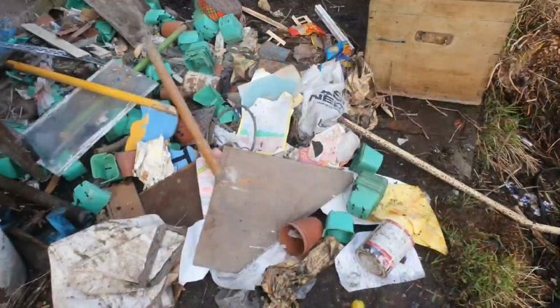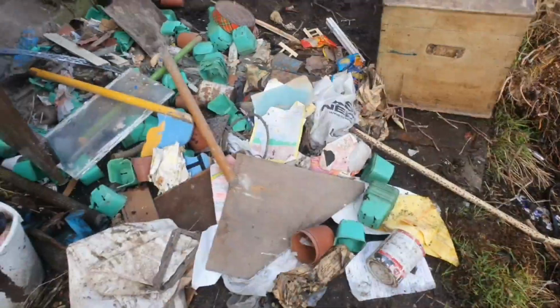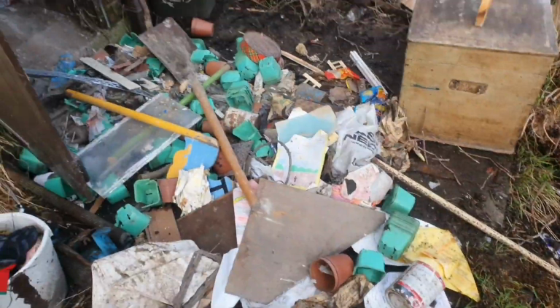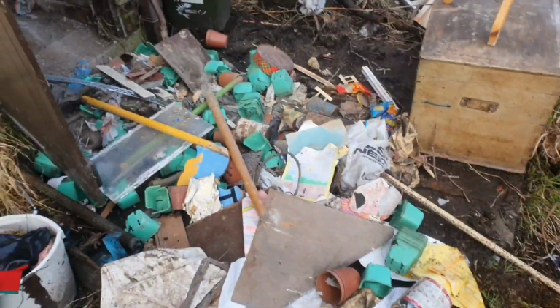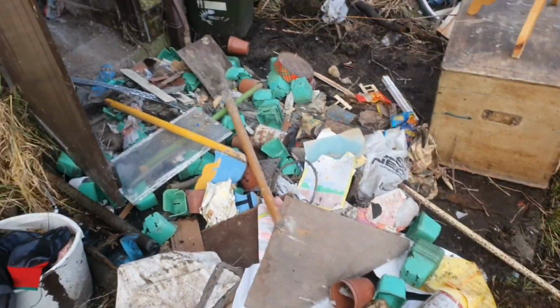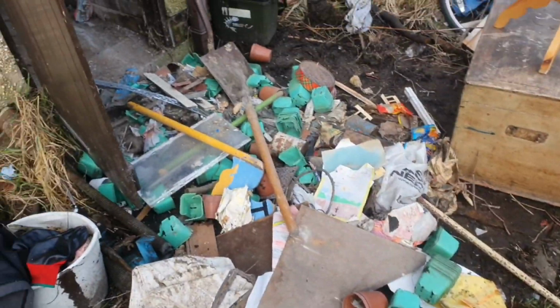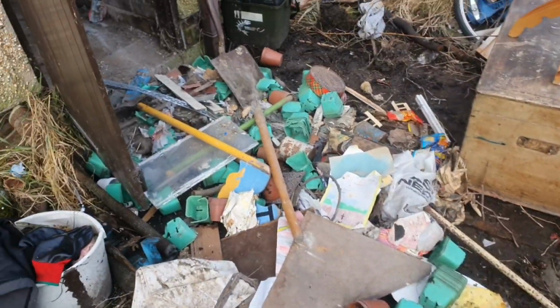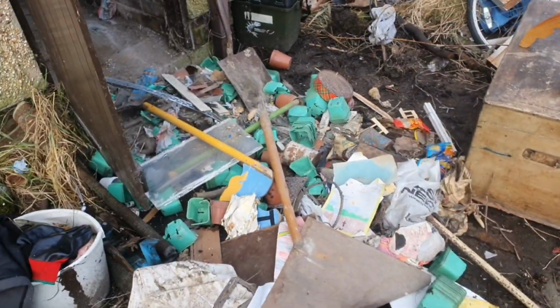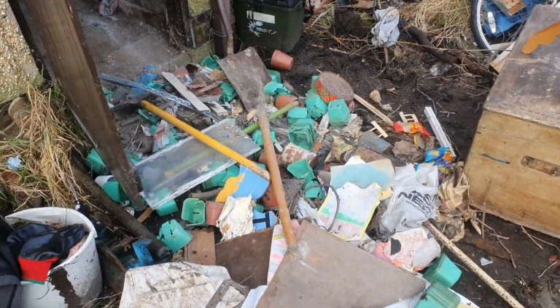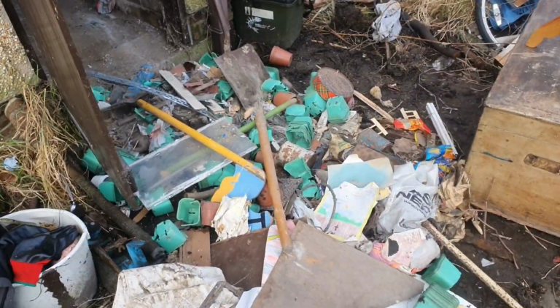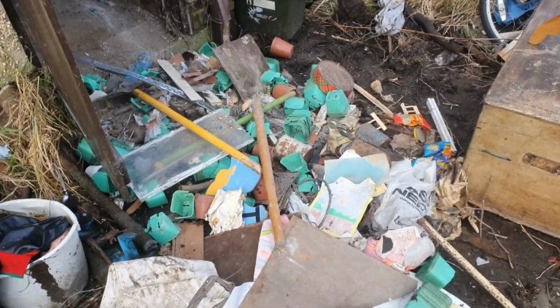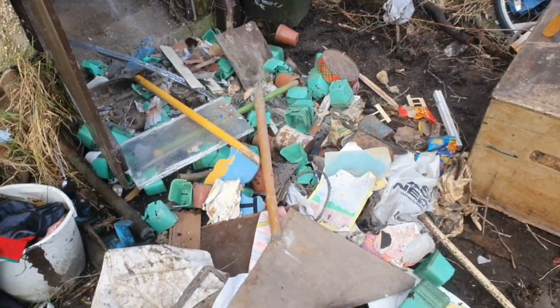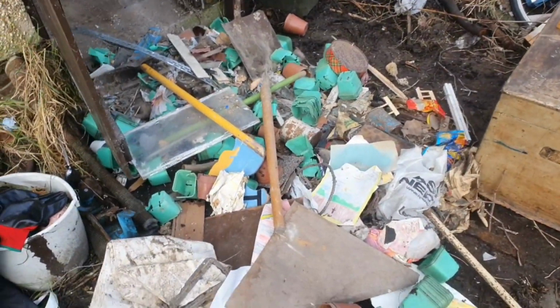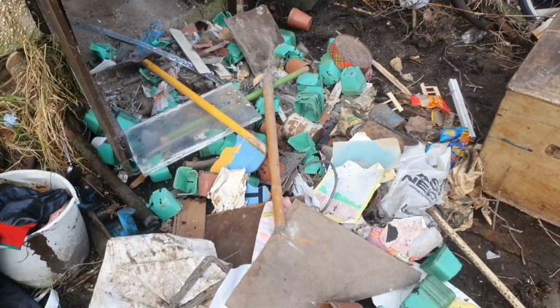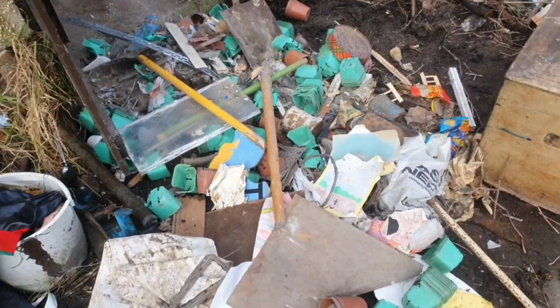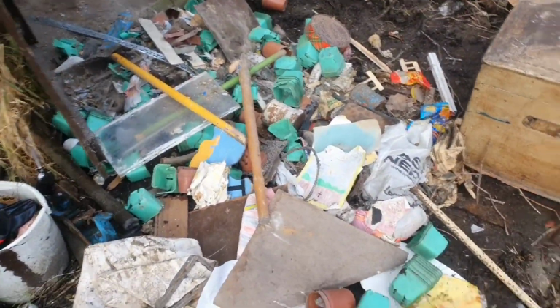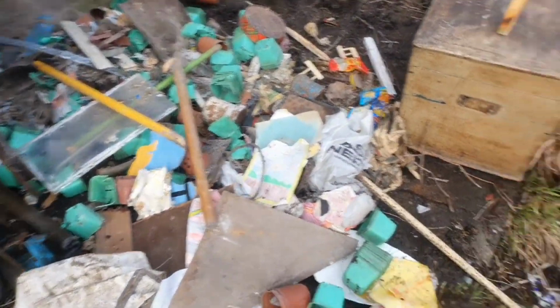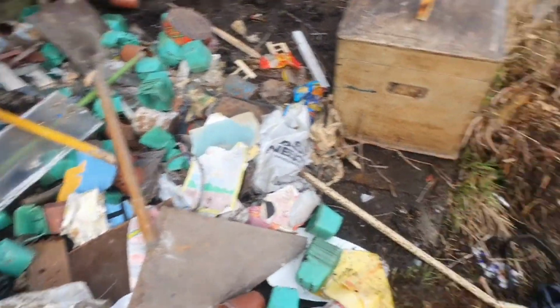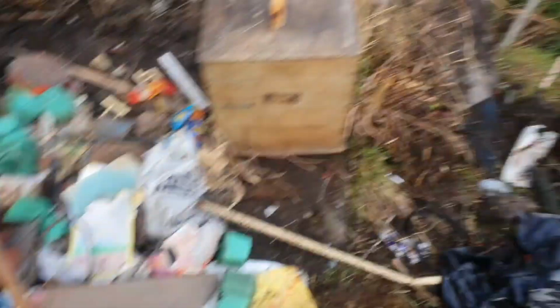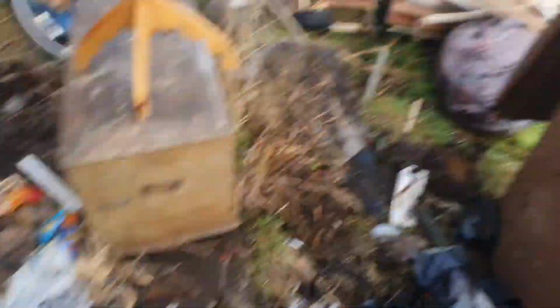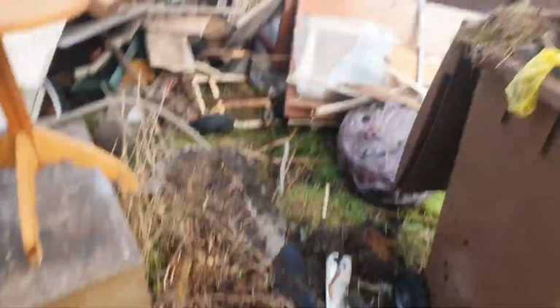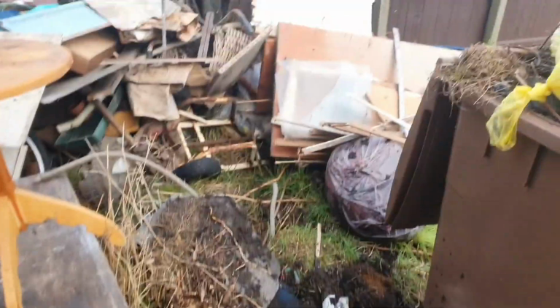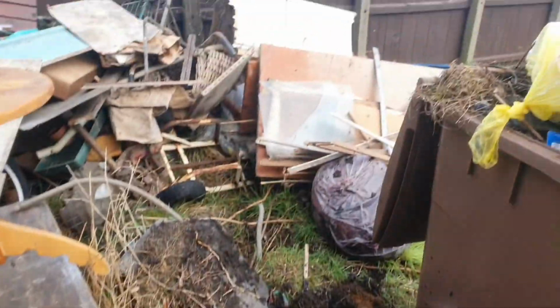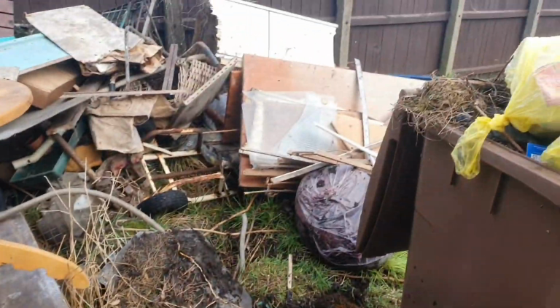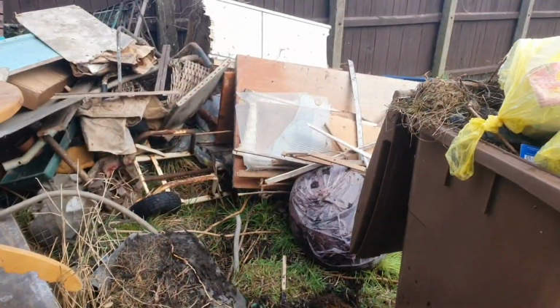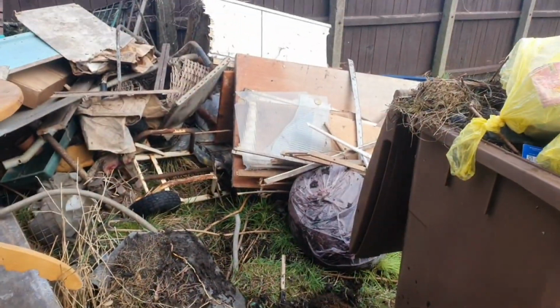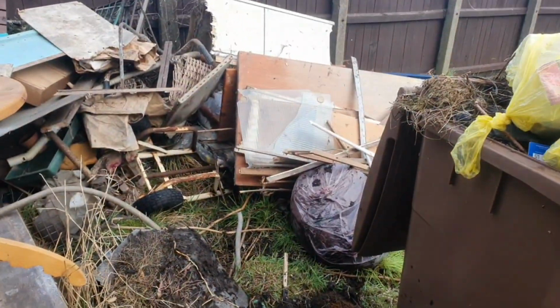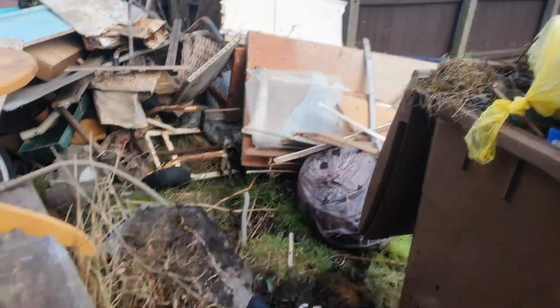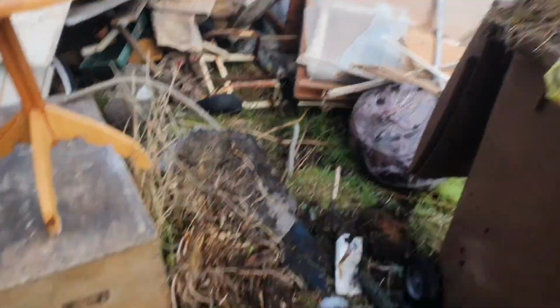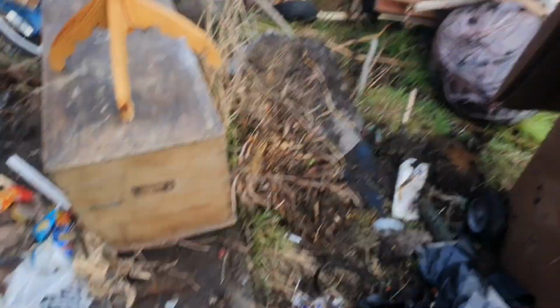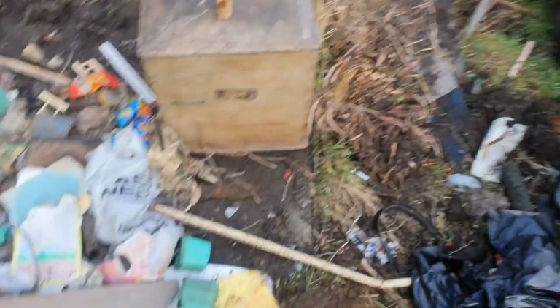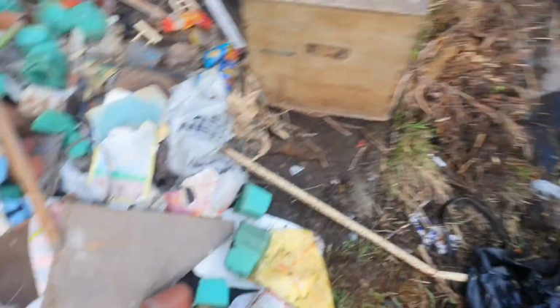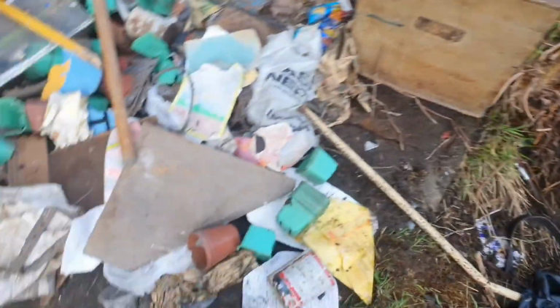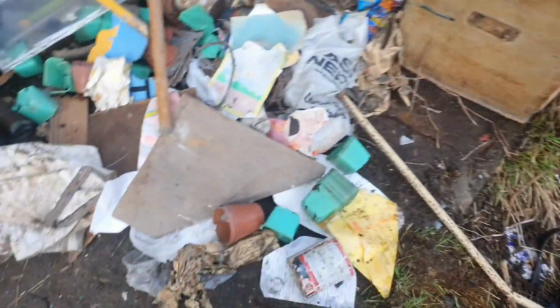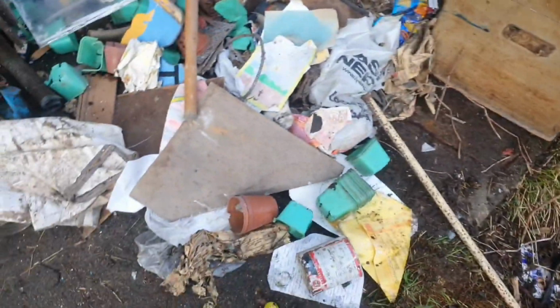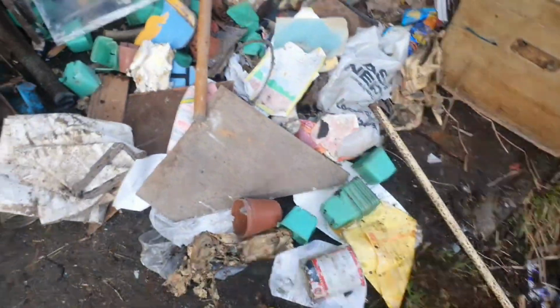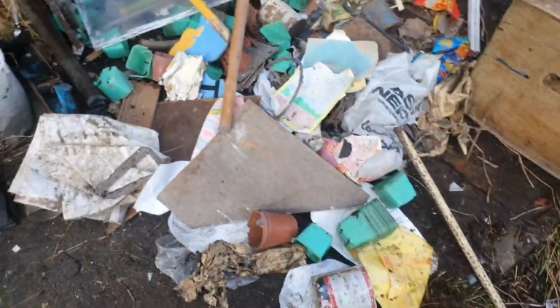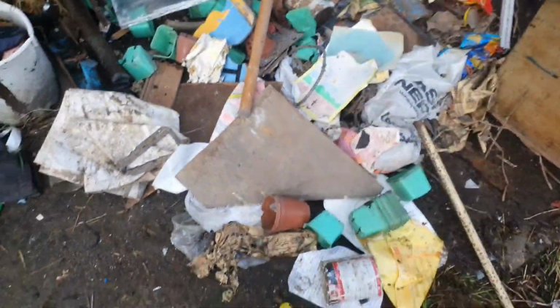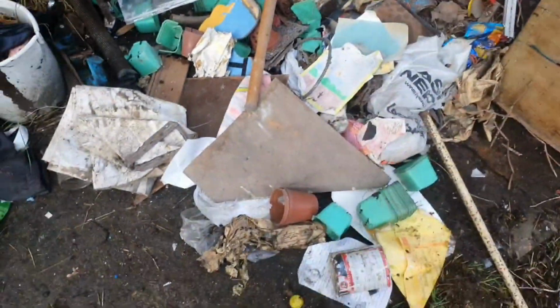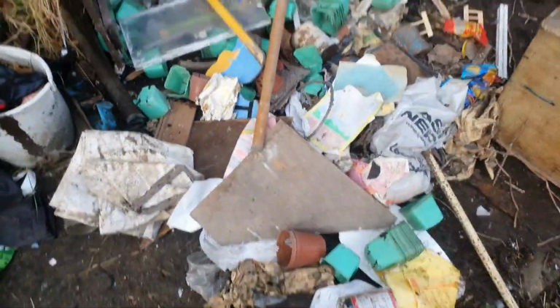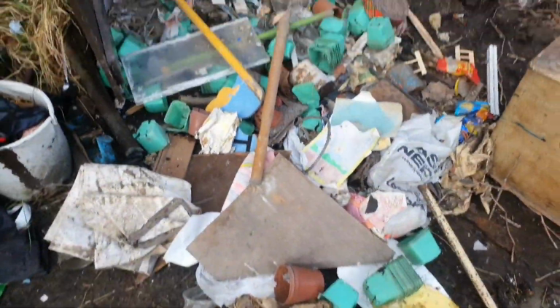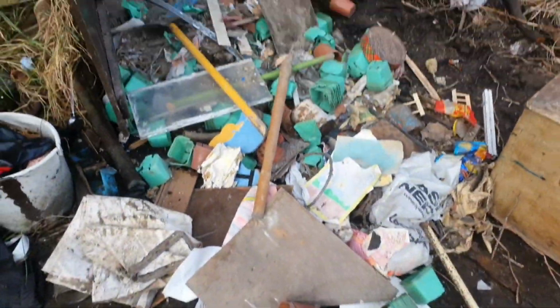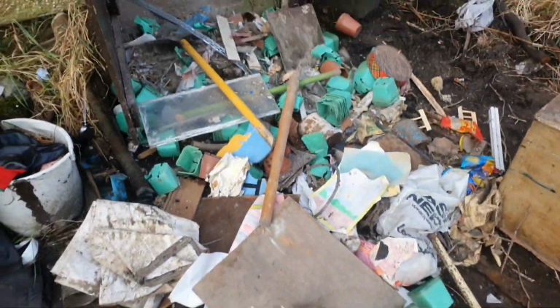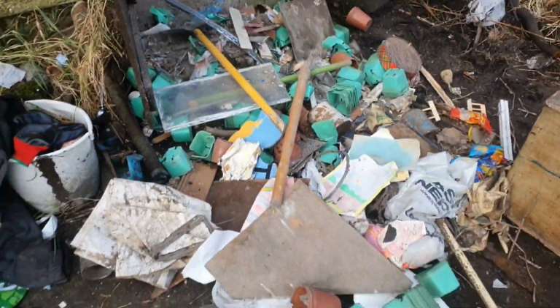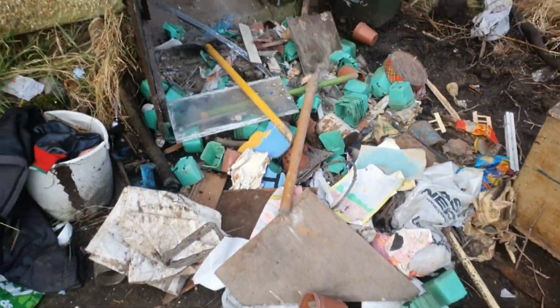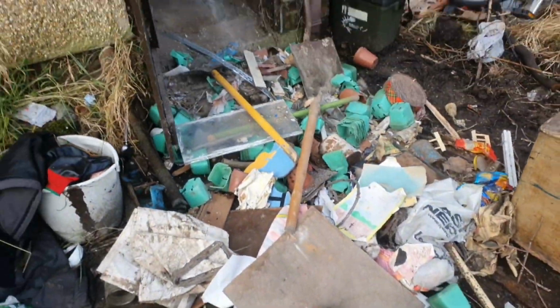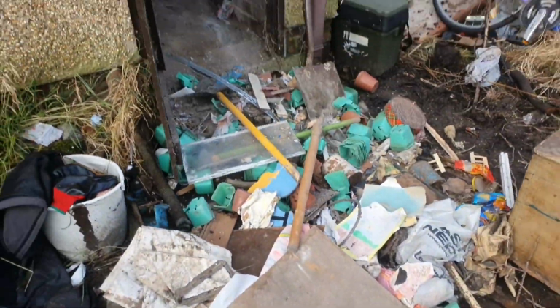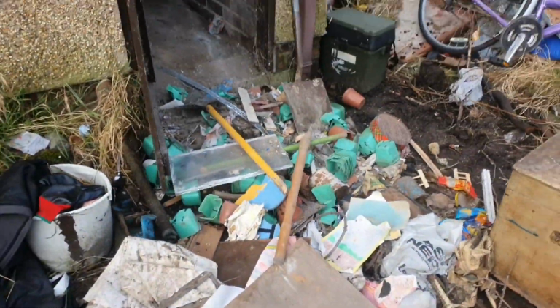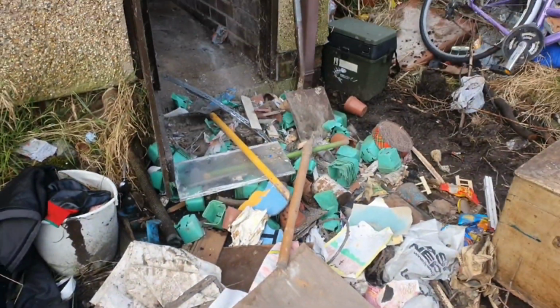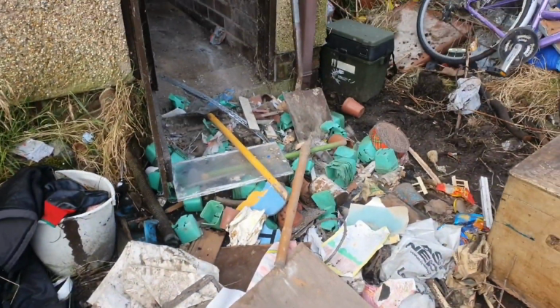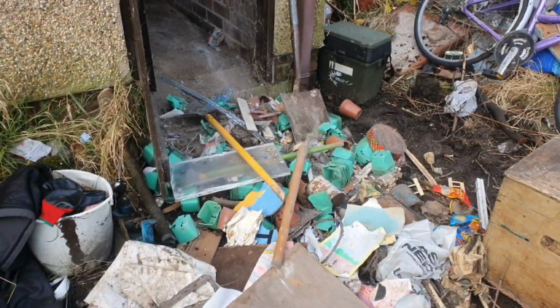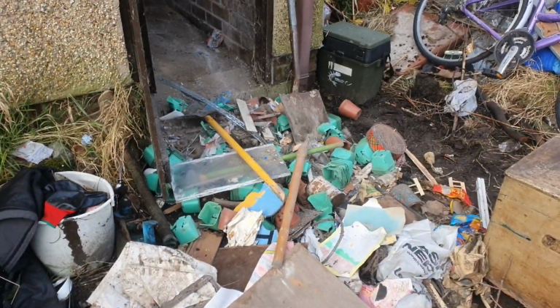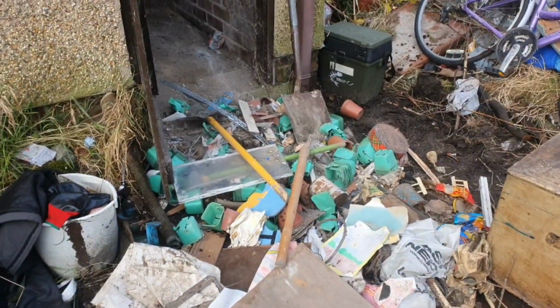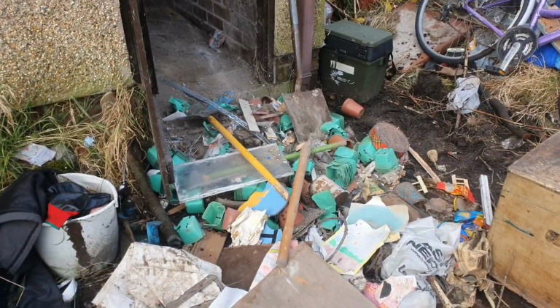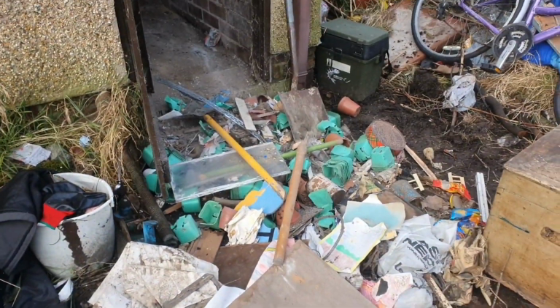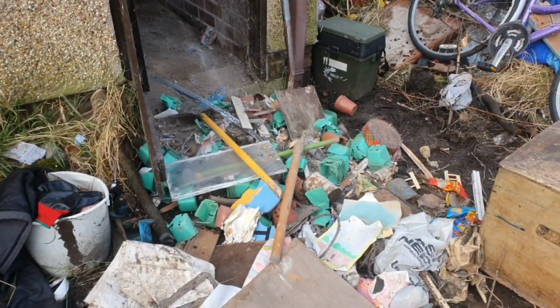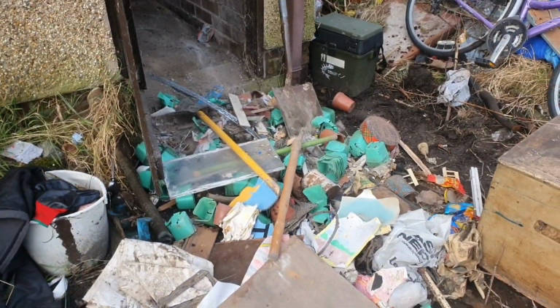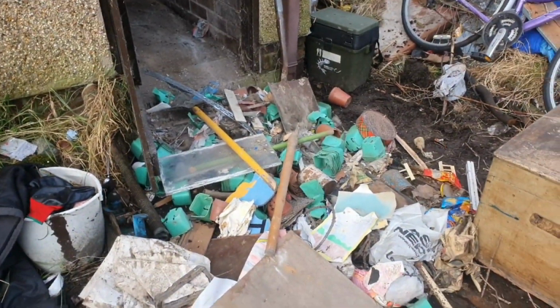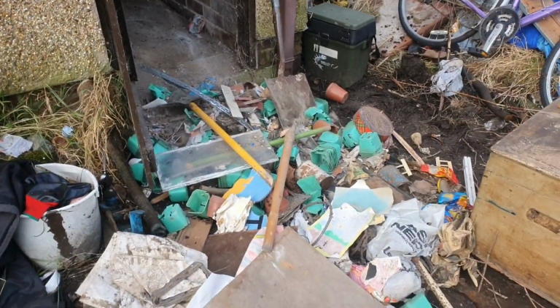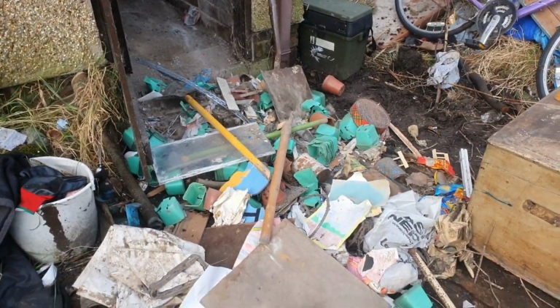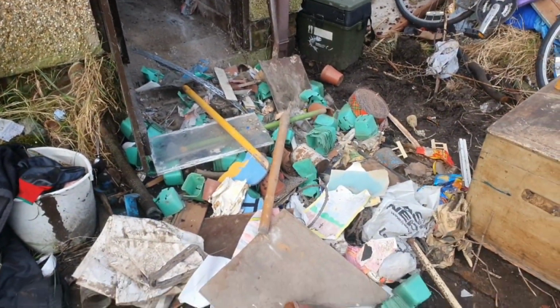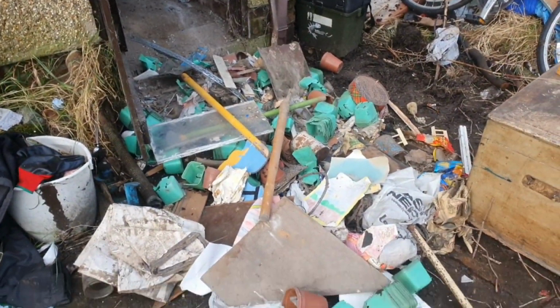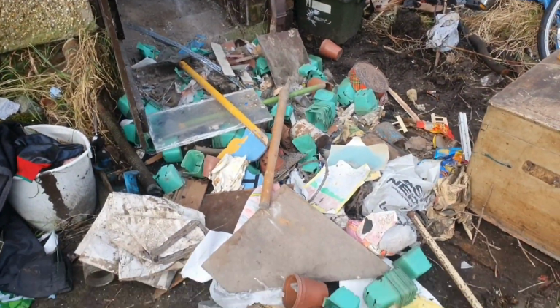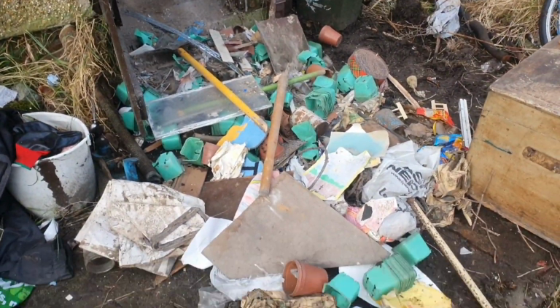I've got to get all this bagged and put over with the other stuff for the skip that's going to come in a couple of weeks.